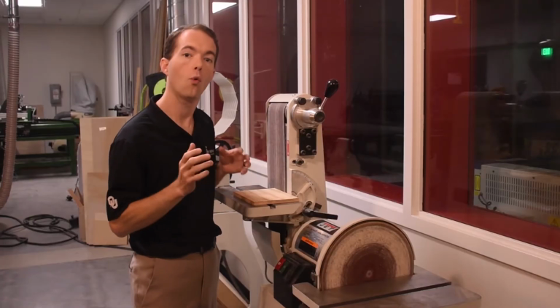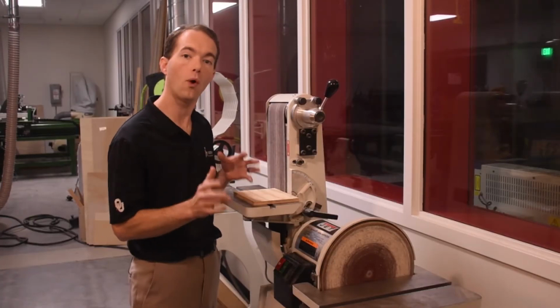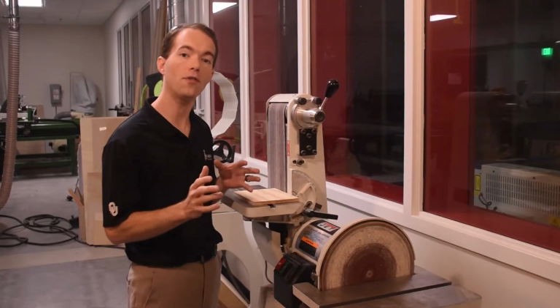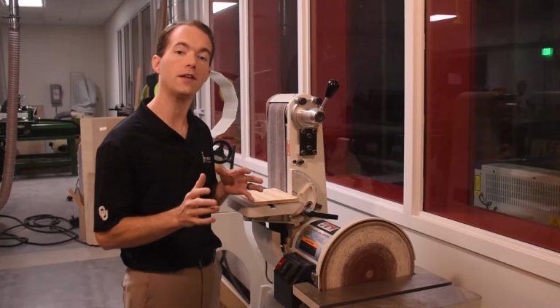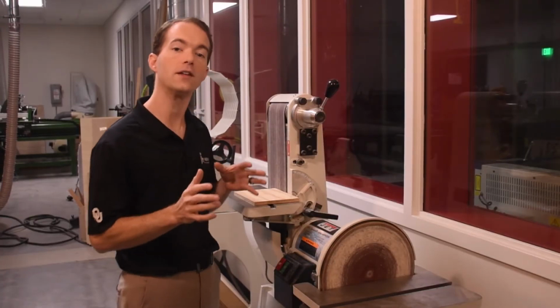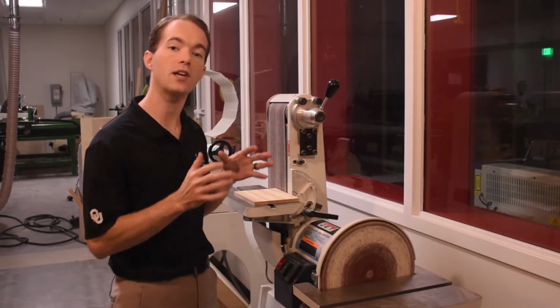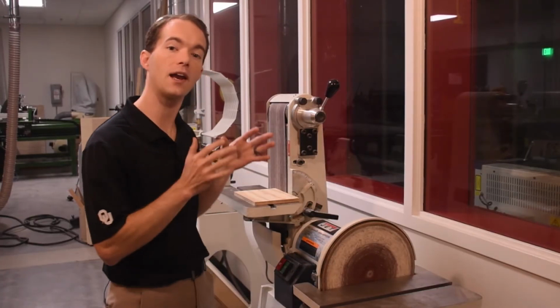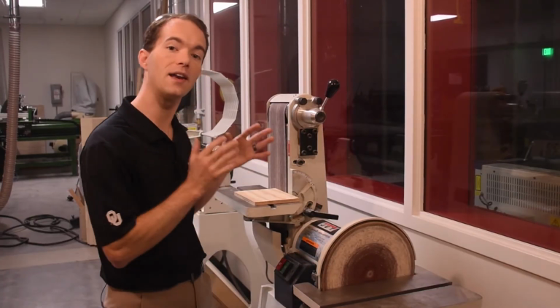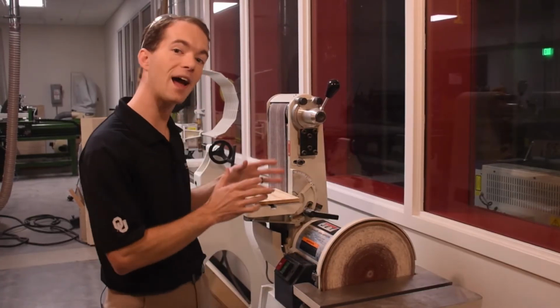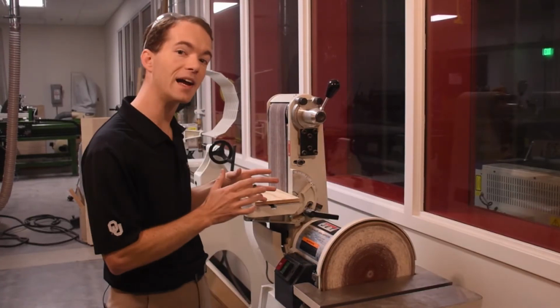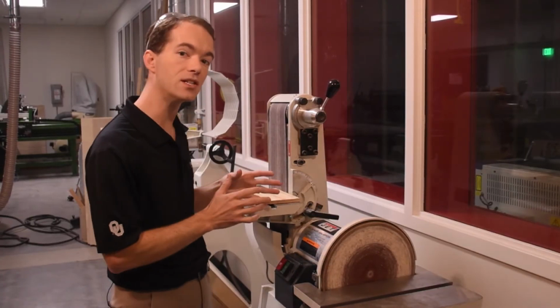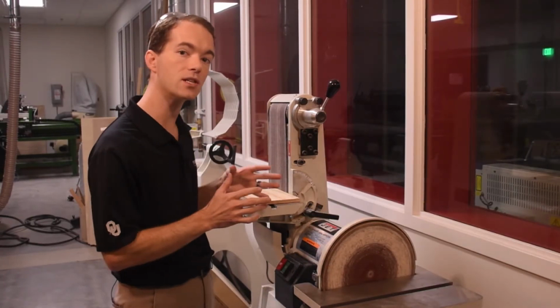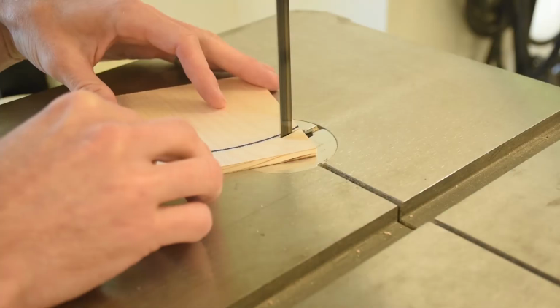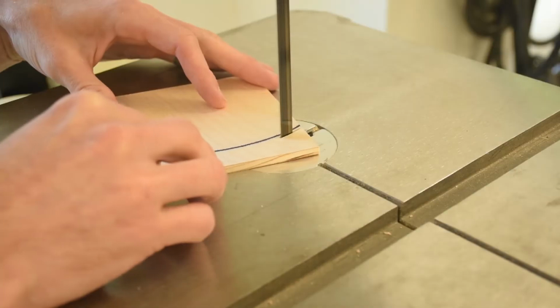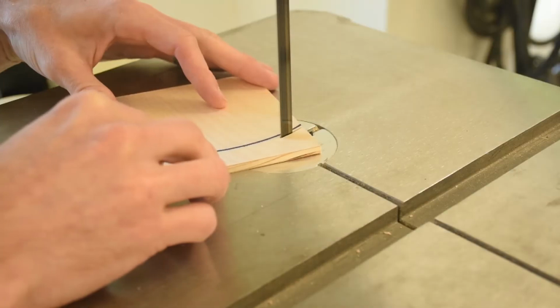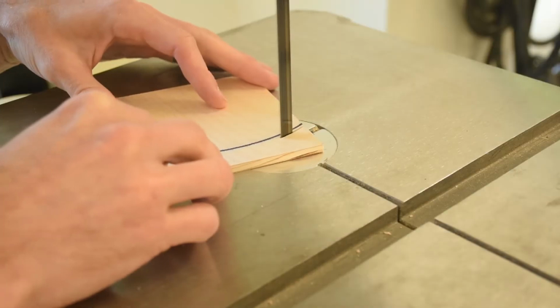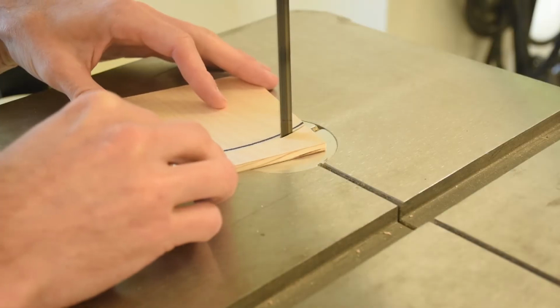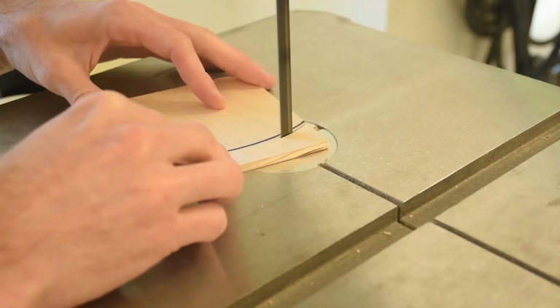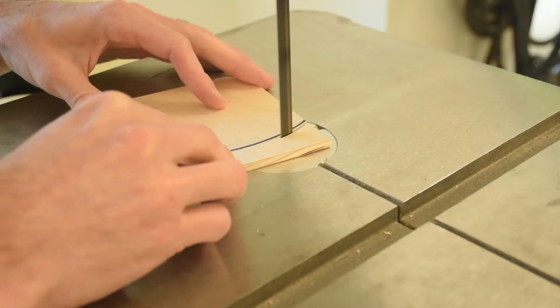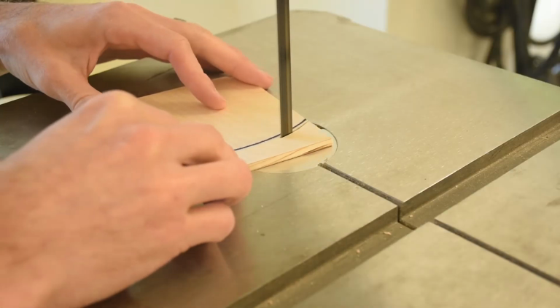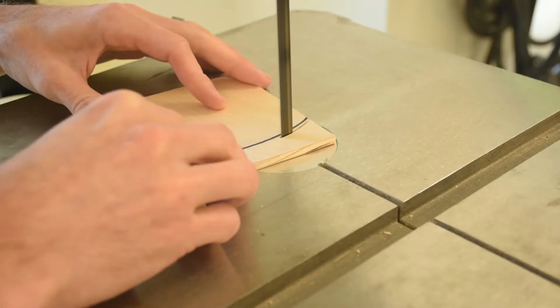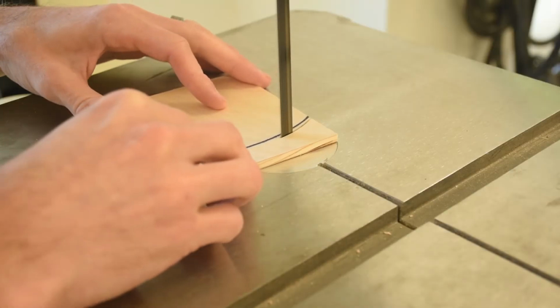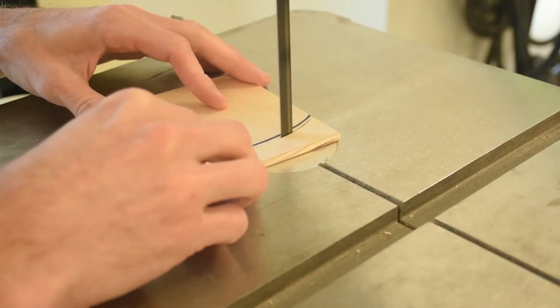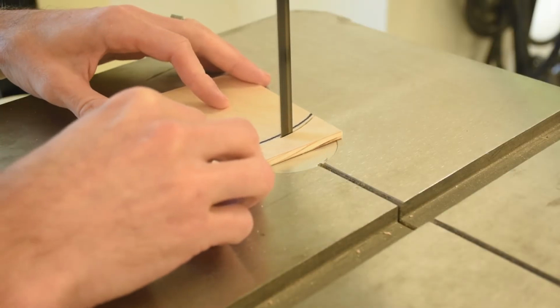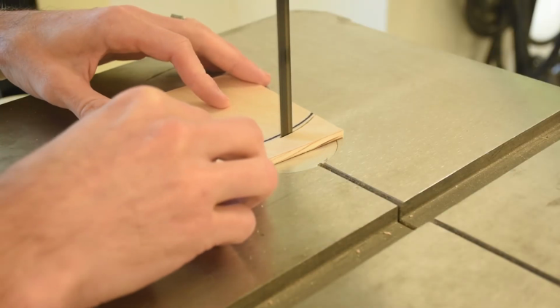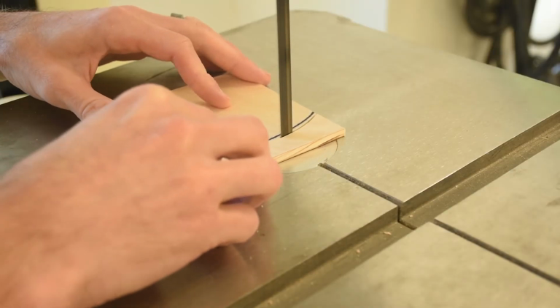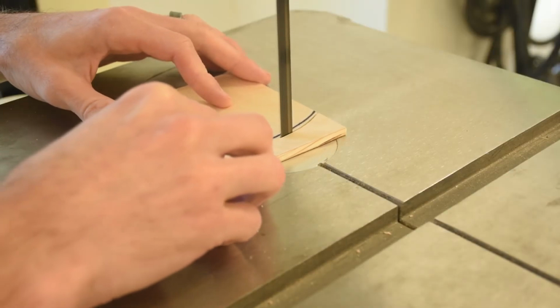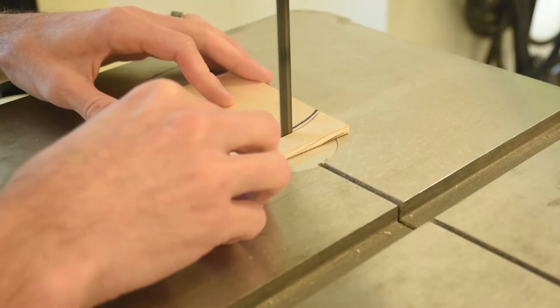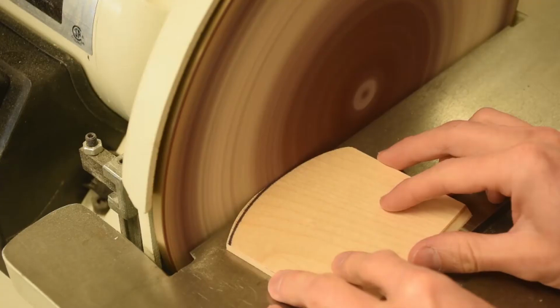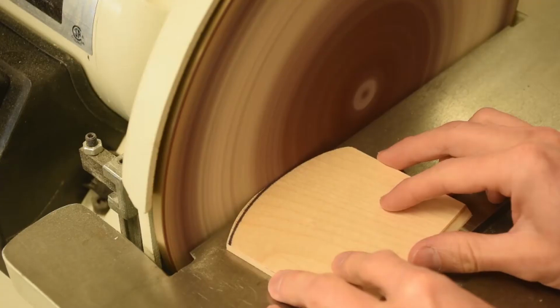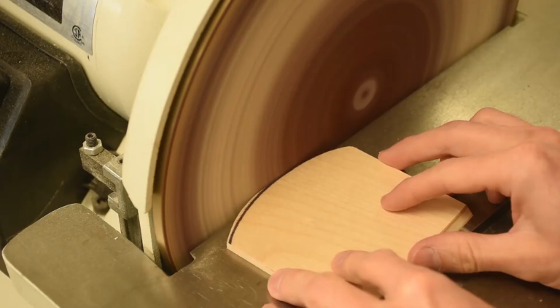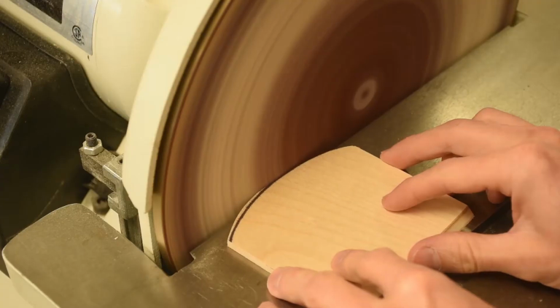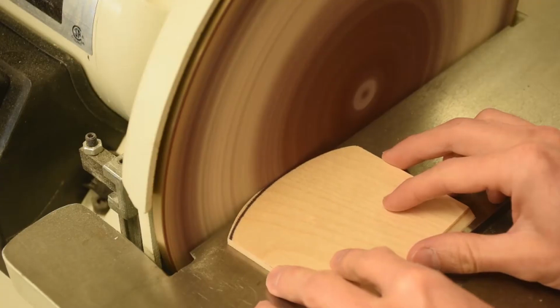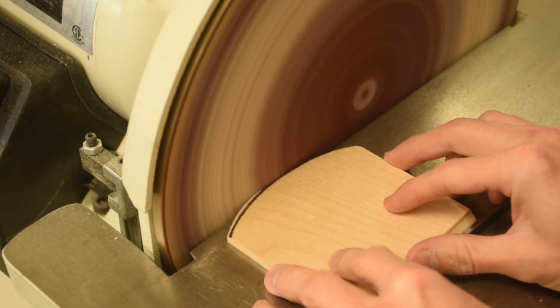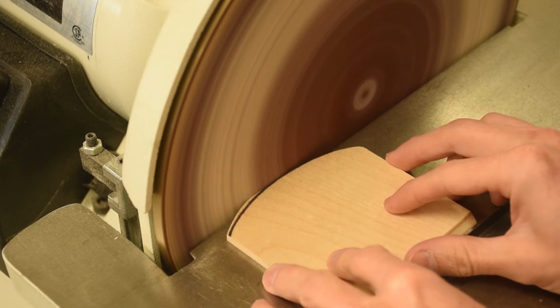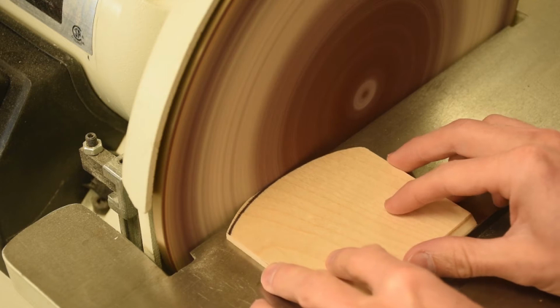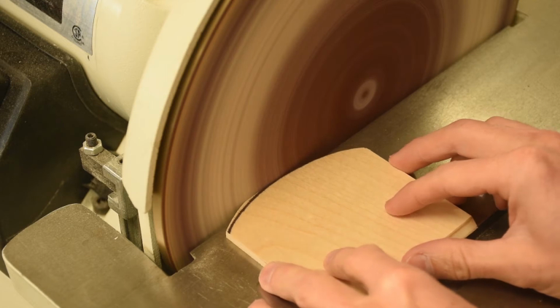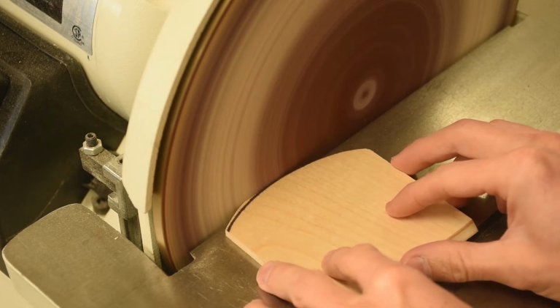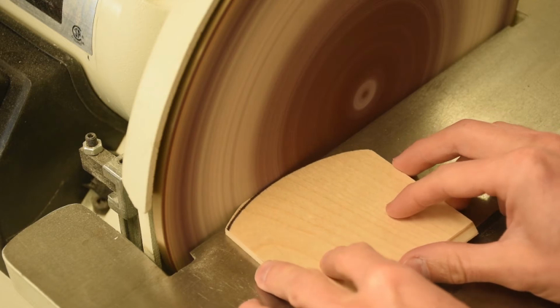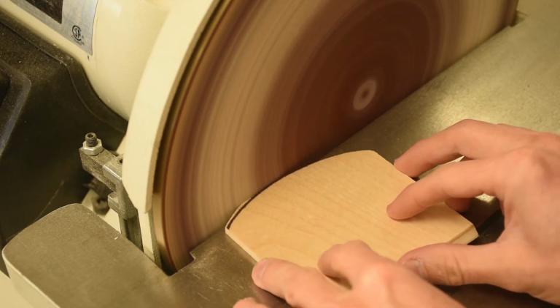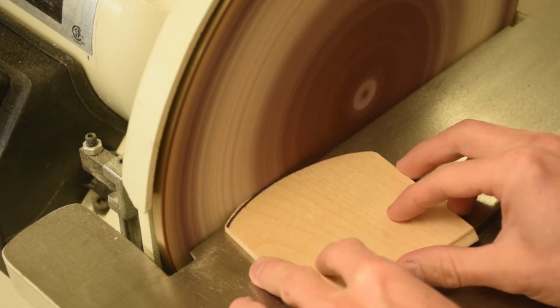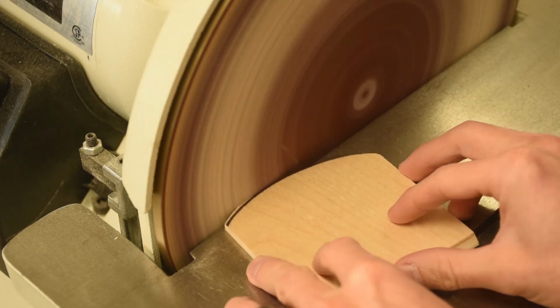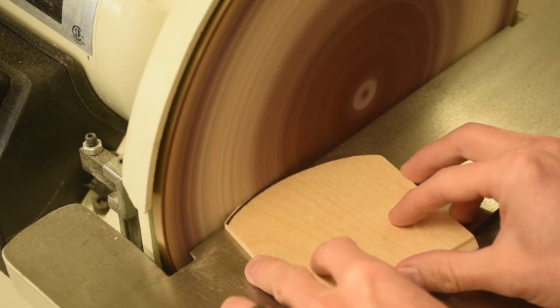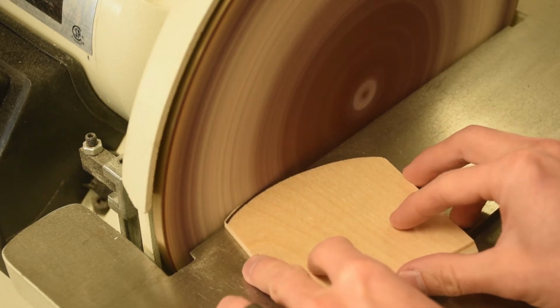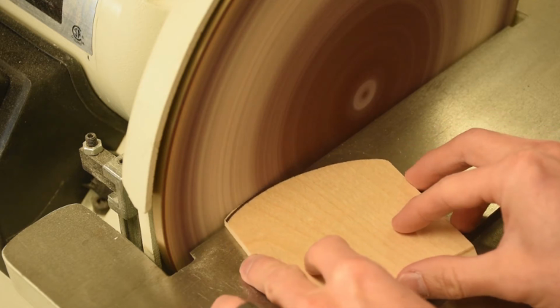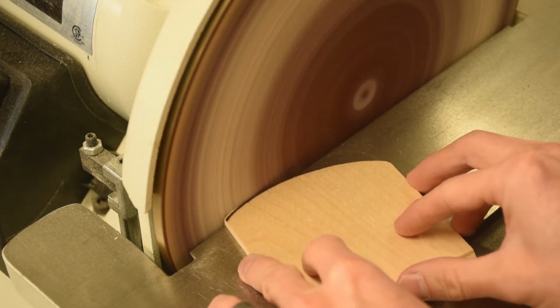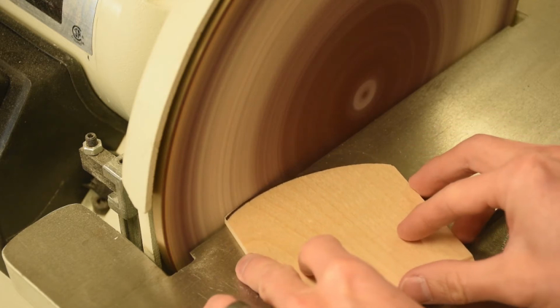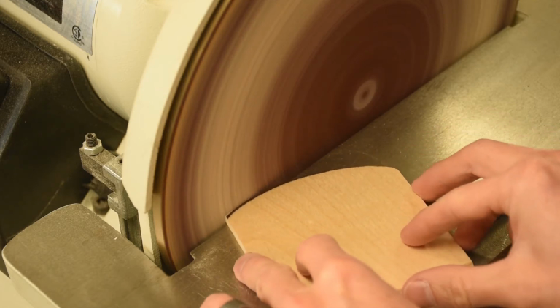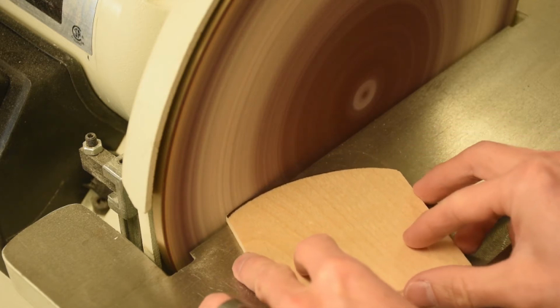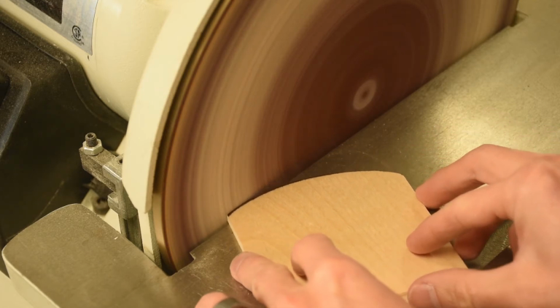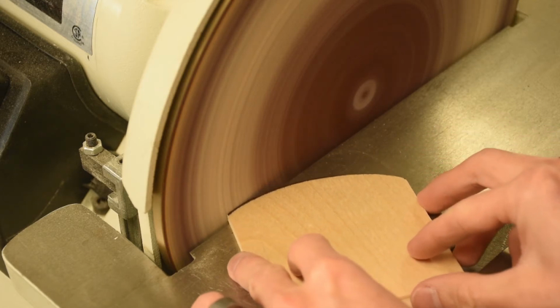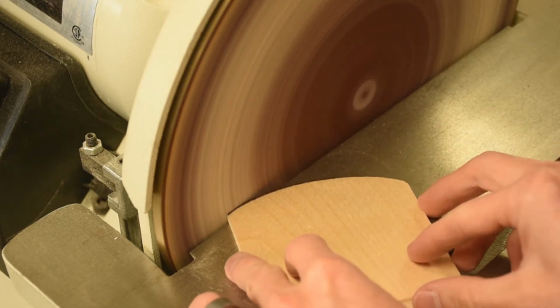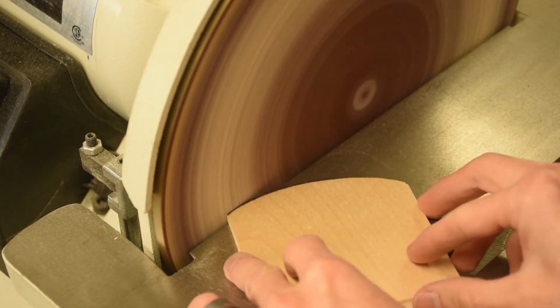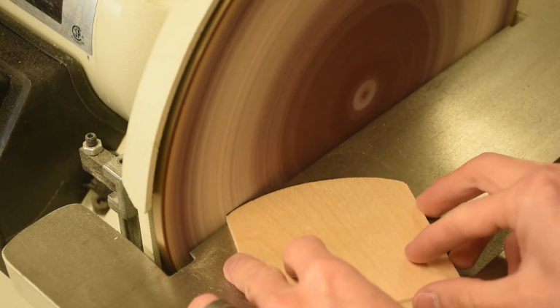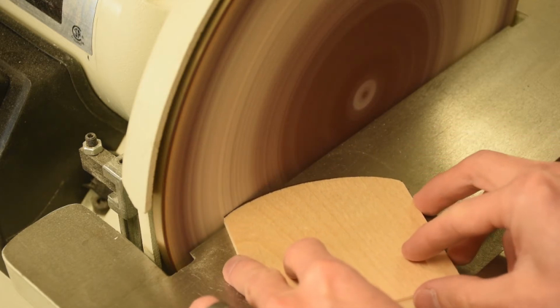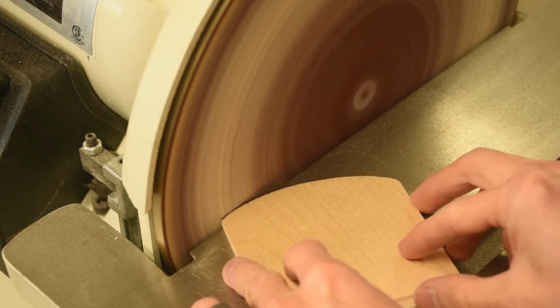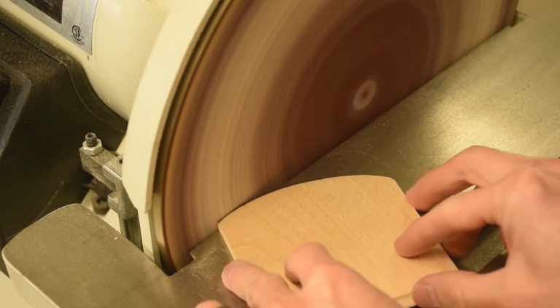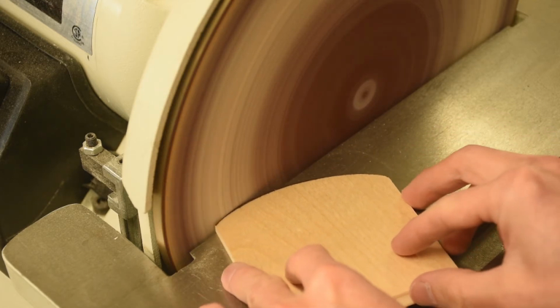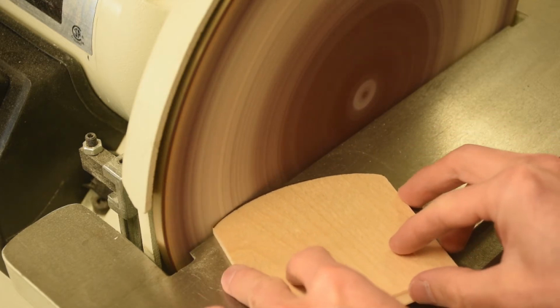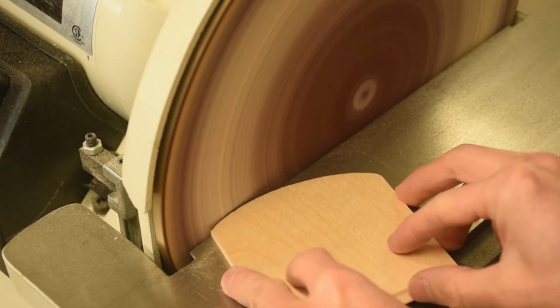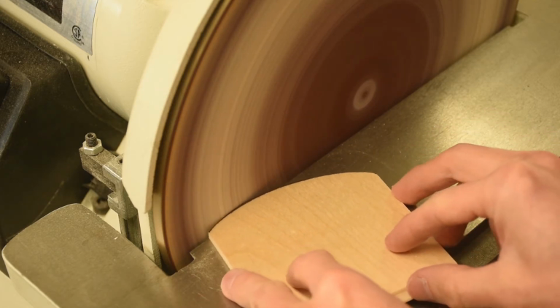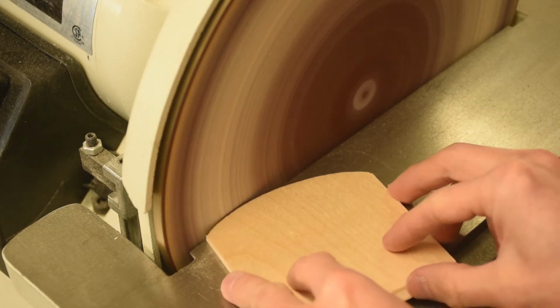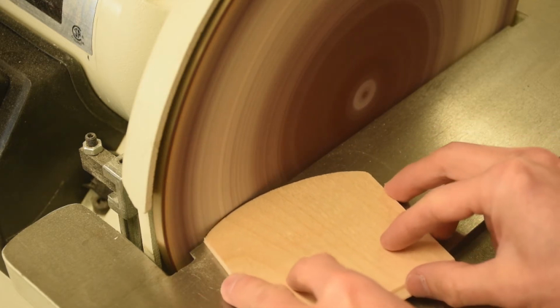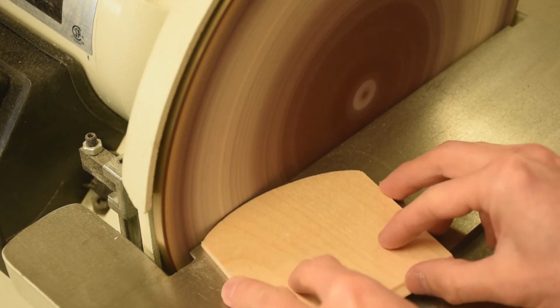One thing that's nice is you can cut your parts over on a different saw, oversized, and then sand them down here to be precise.